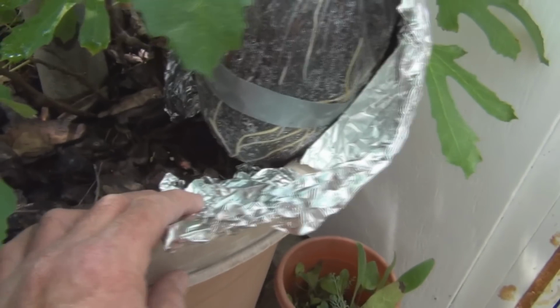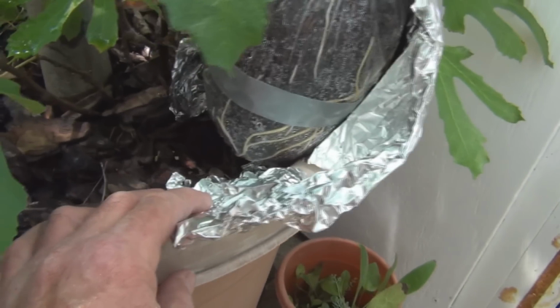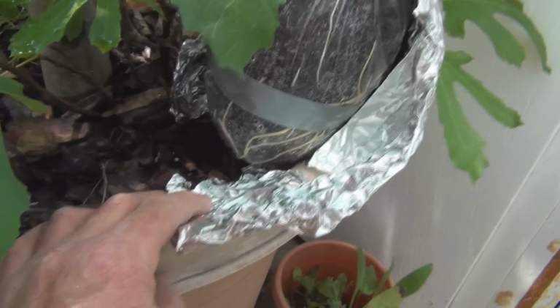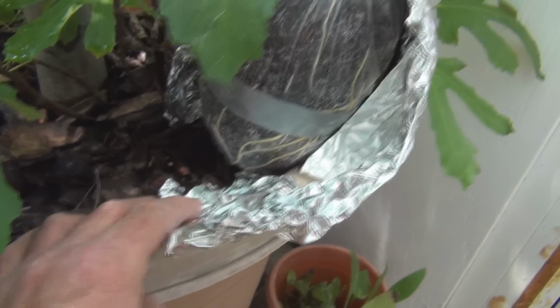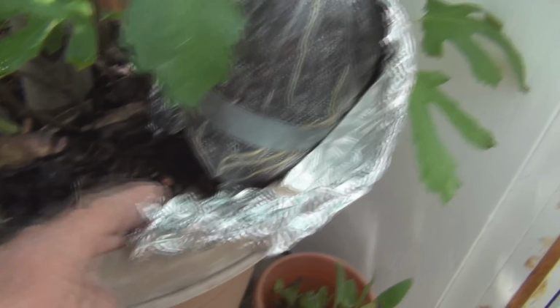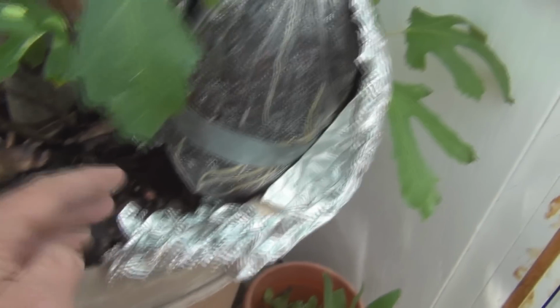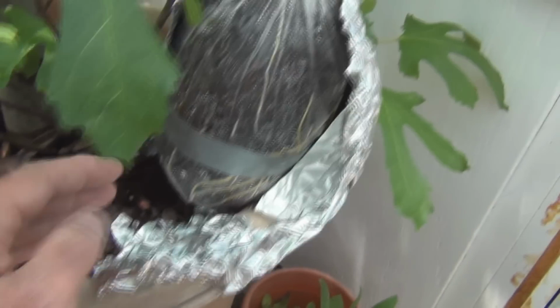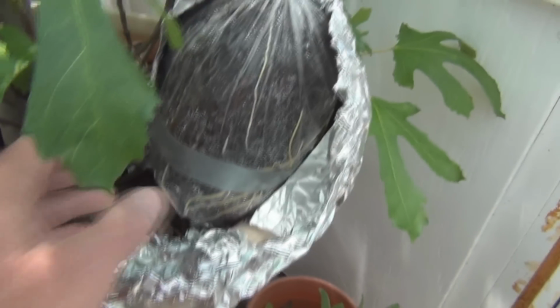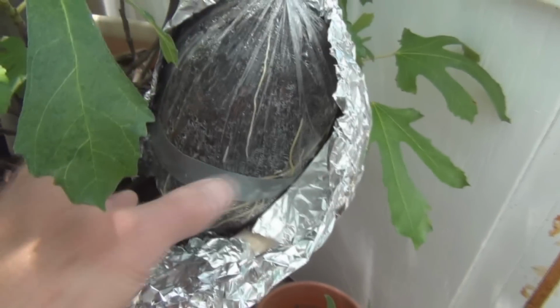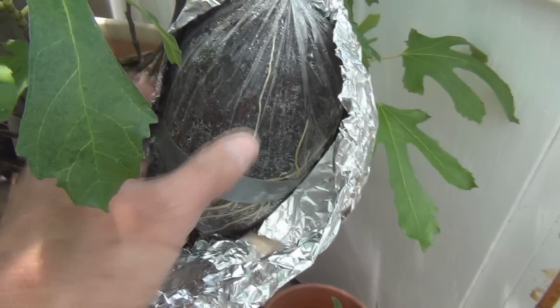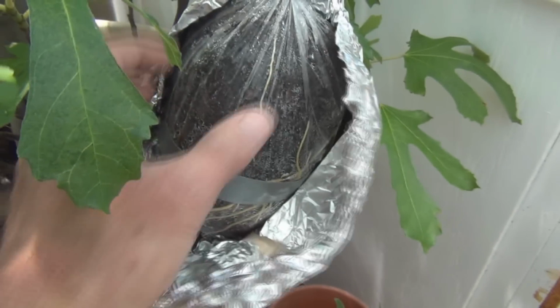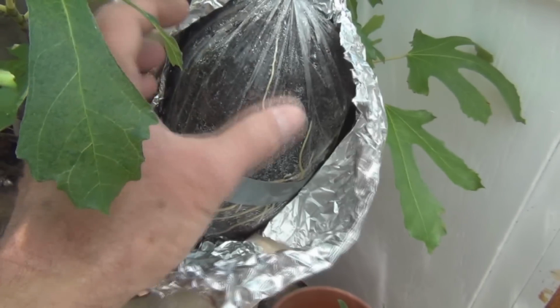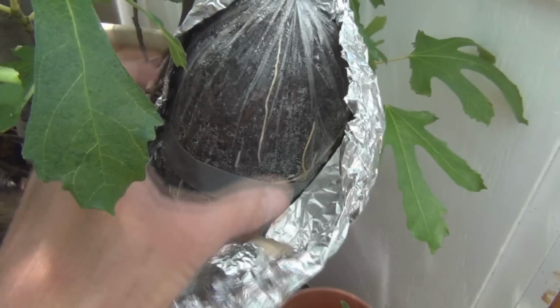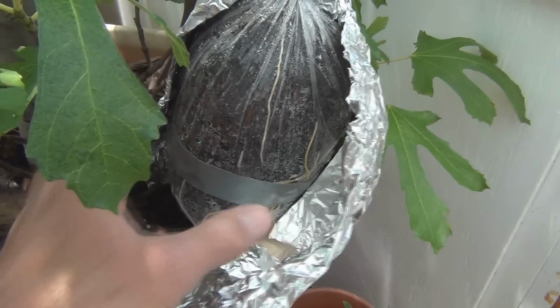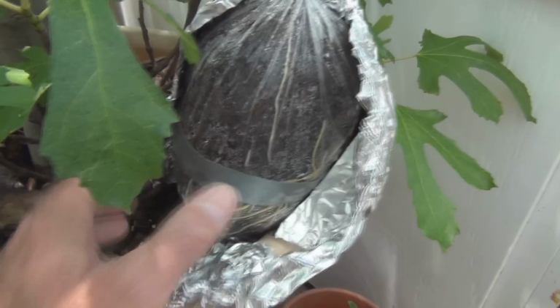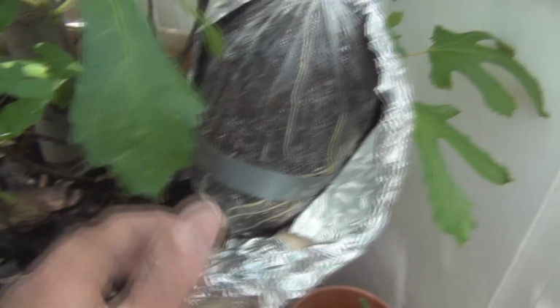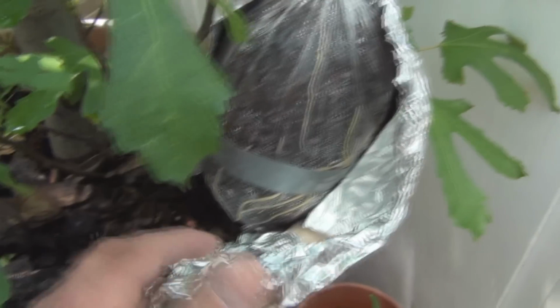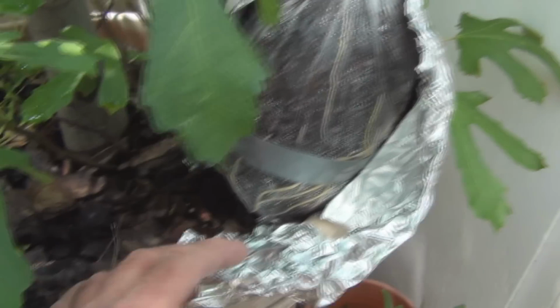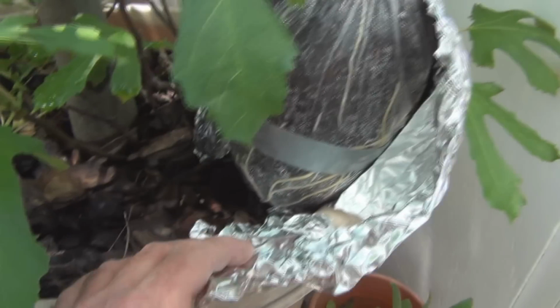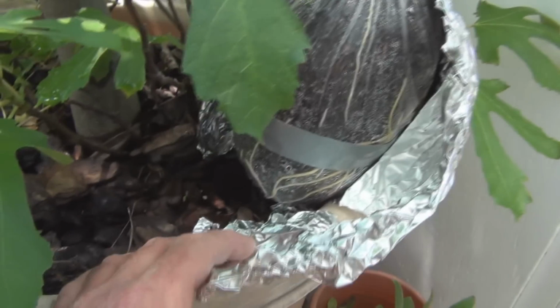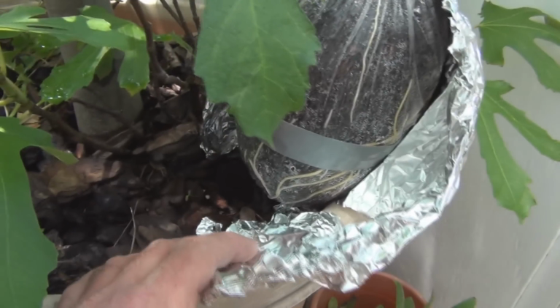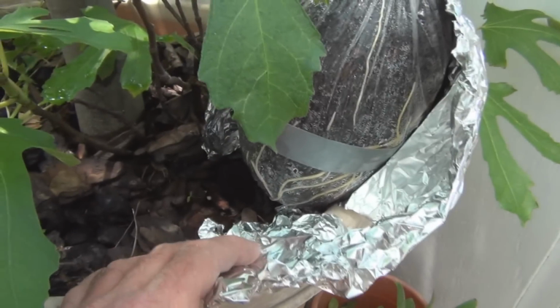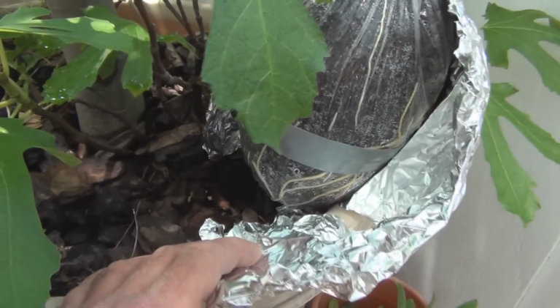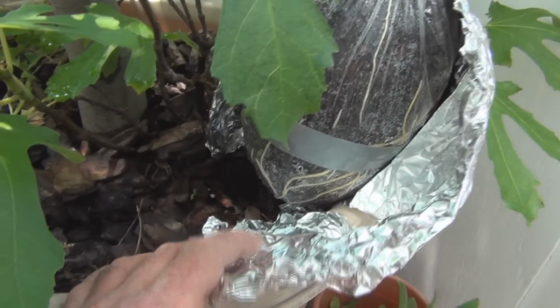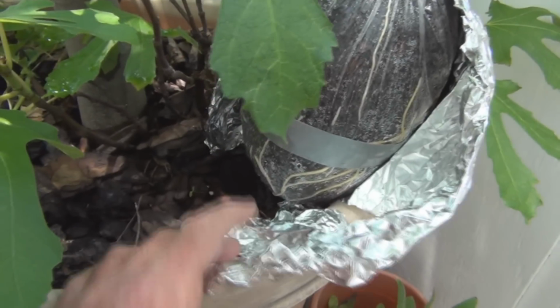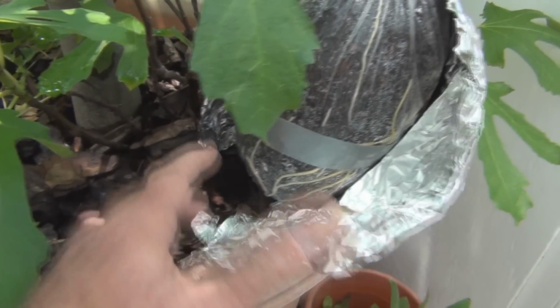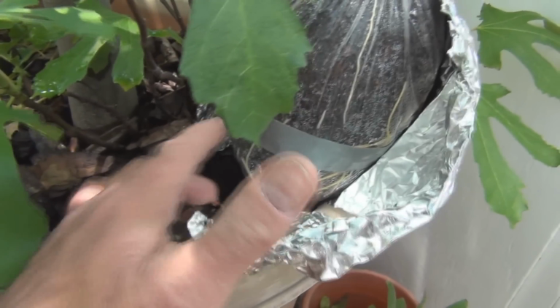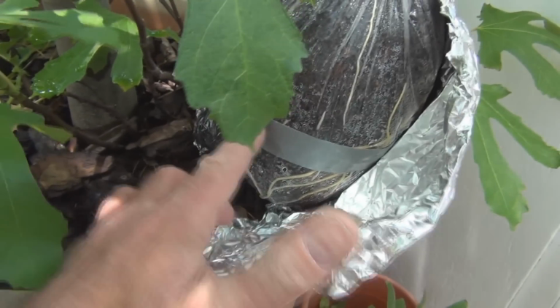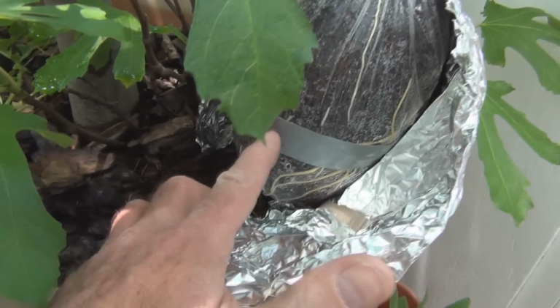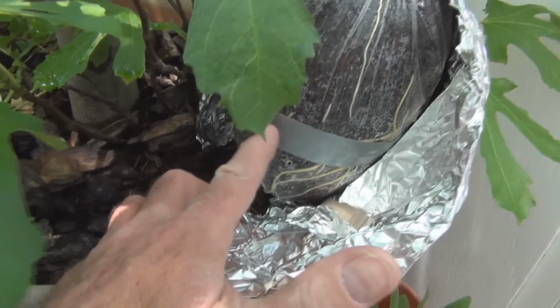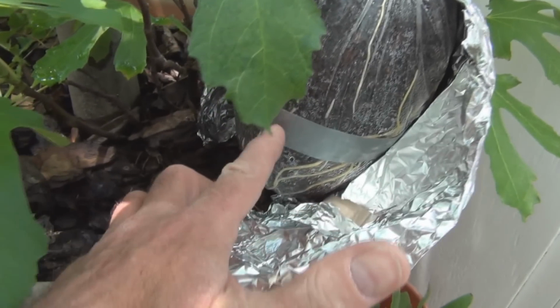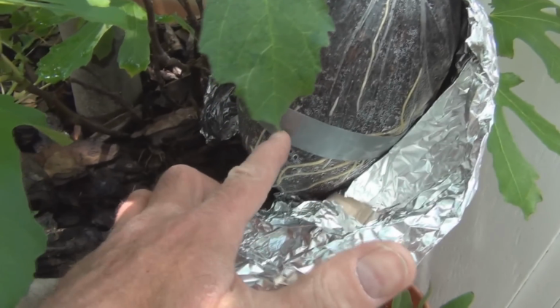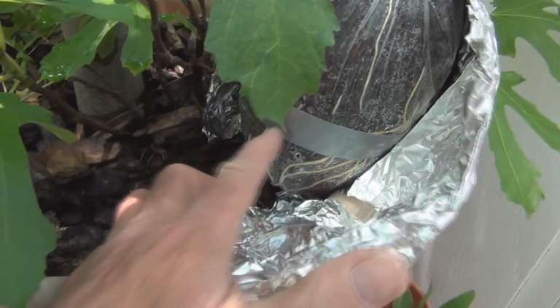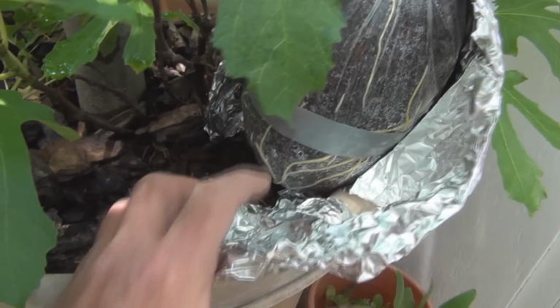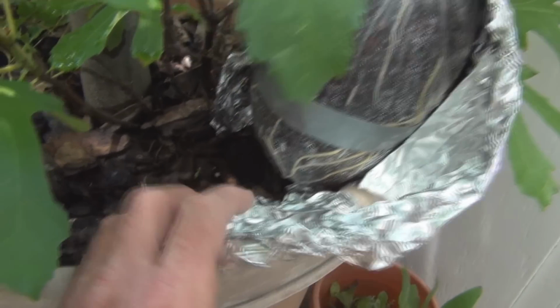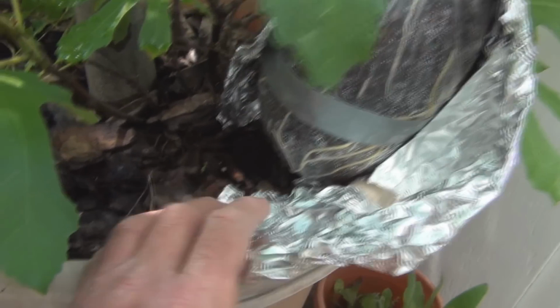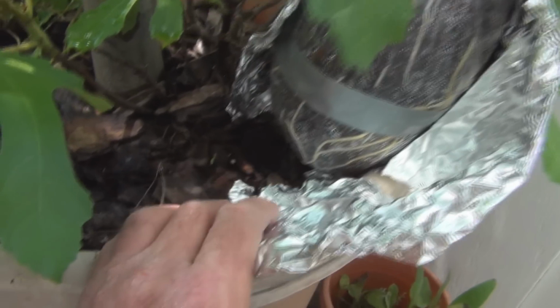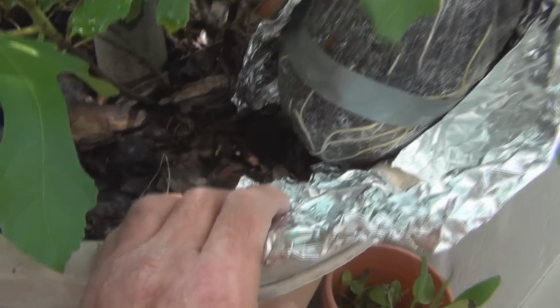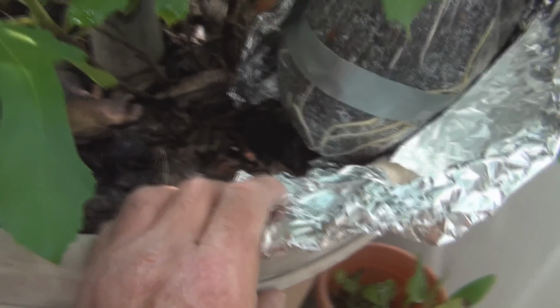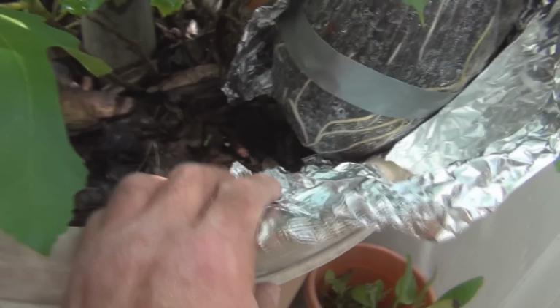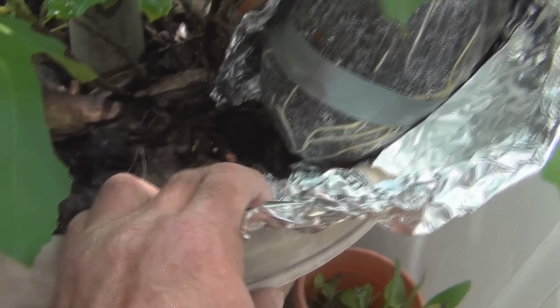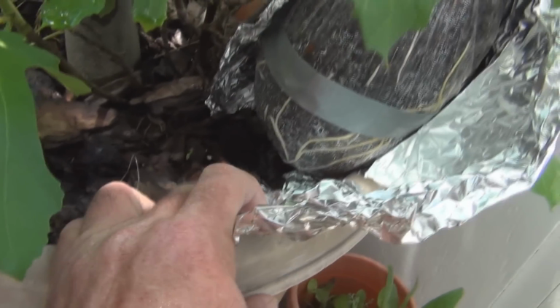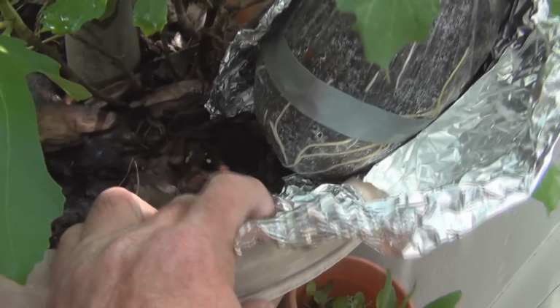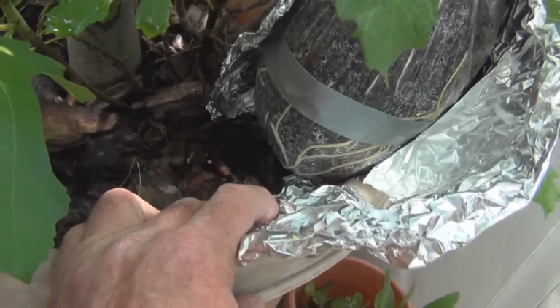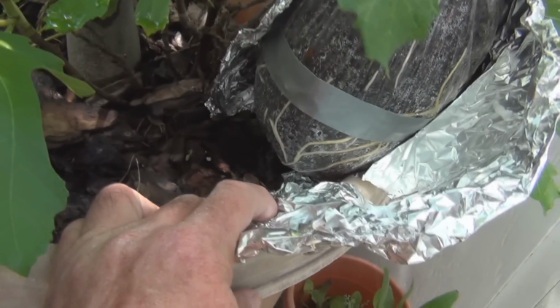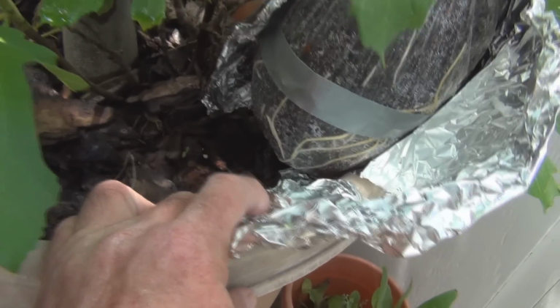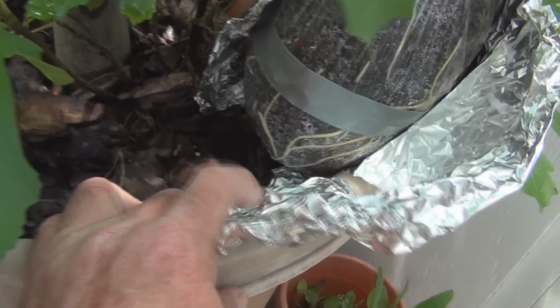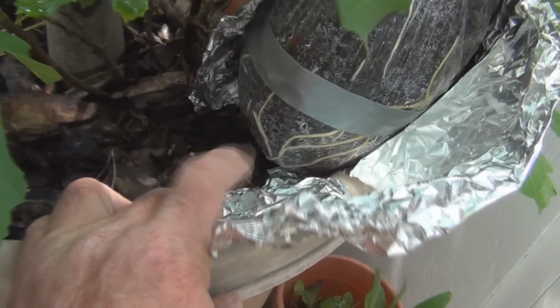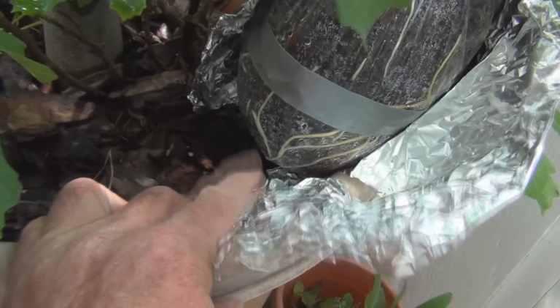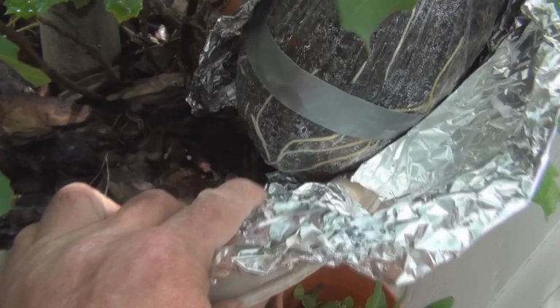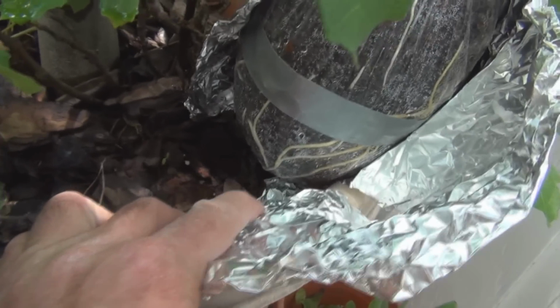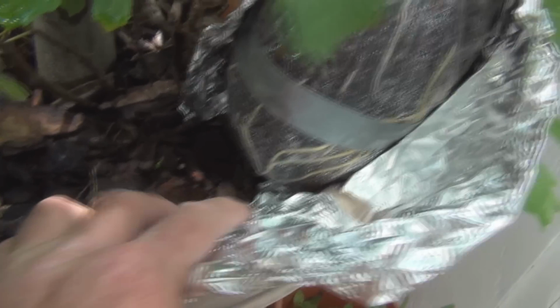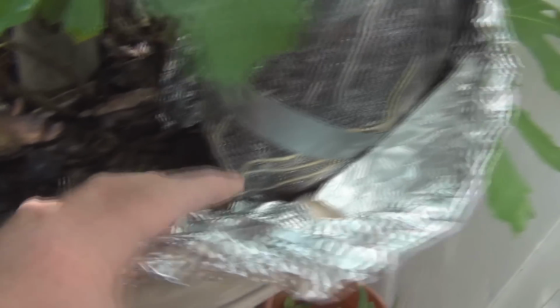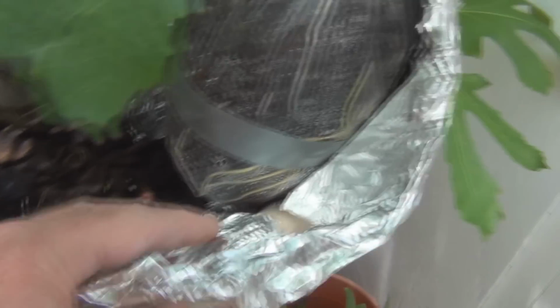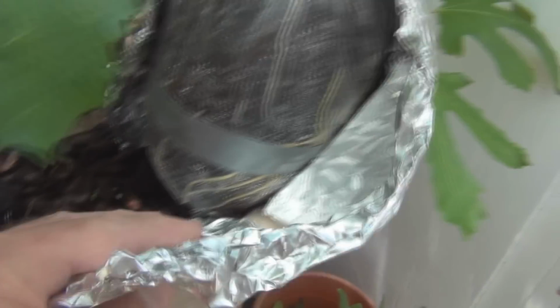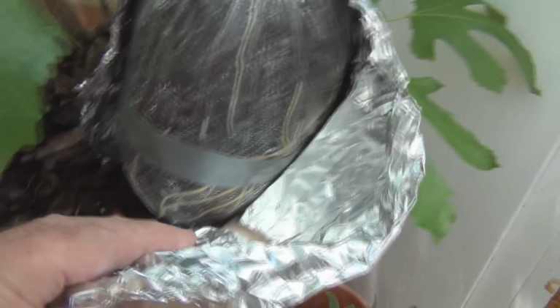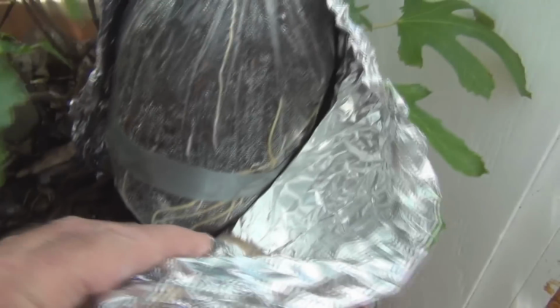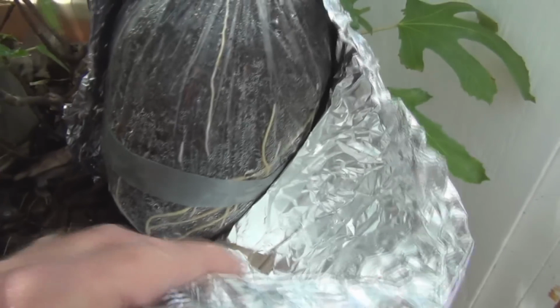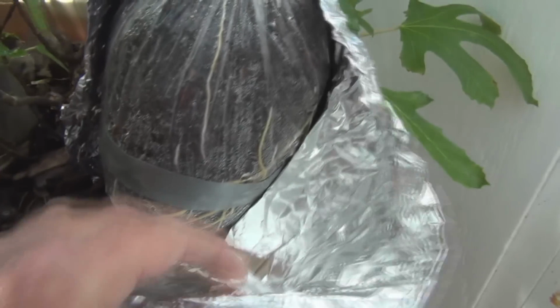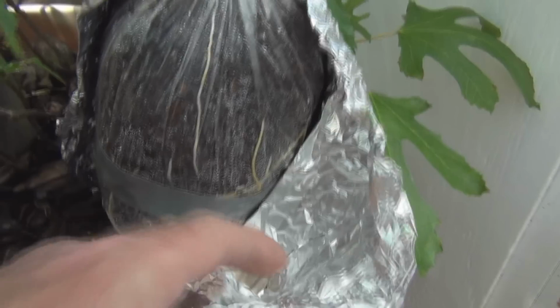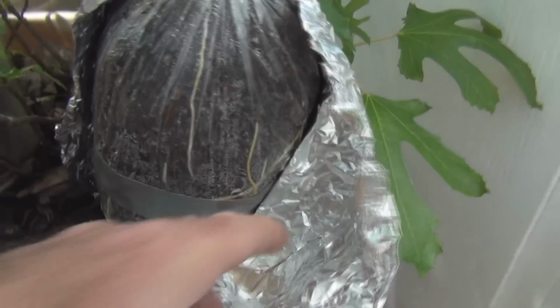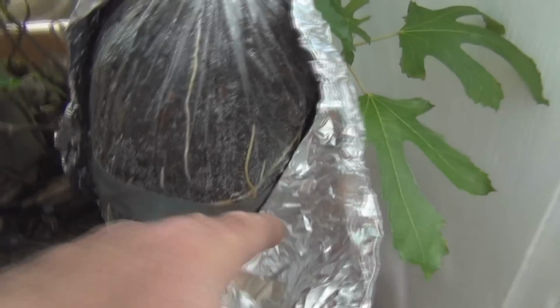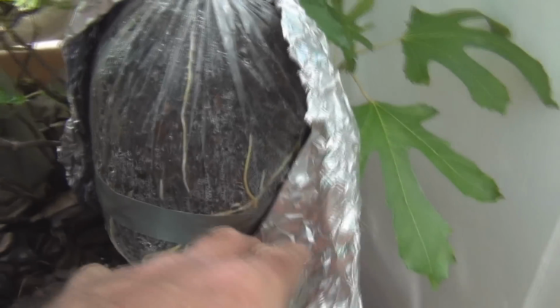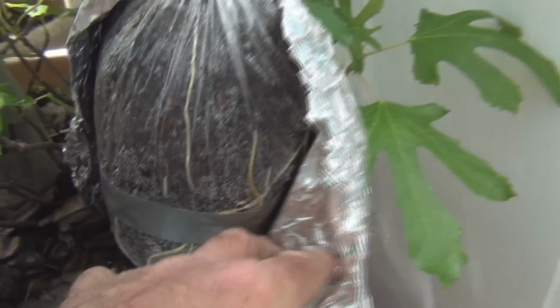I was trying to give it some shape like a container, so I put tape to support it, but there are some nice roots there.